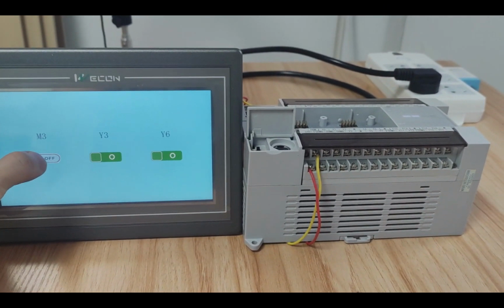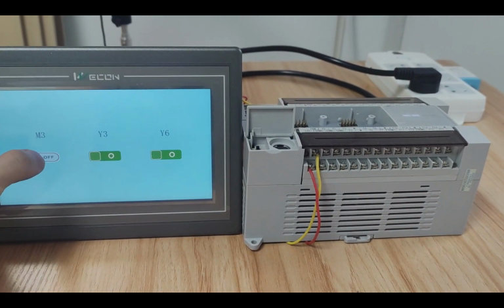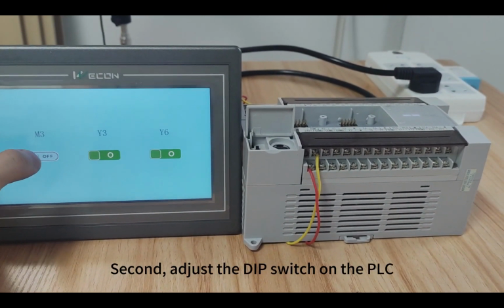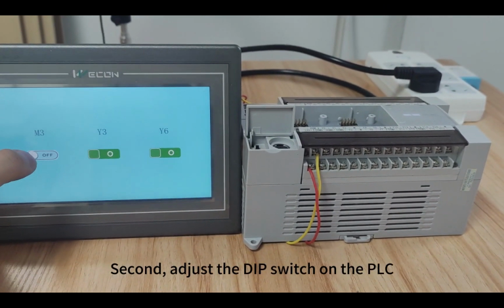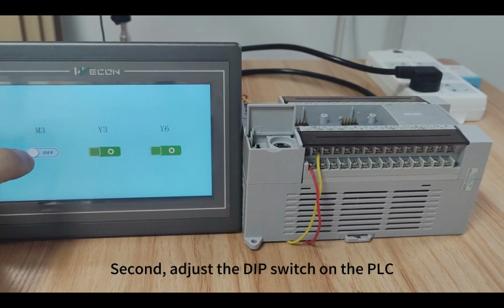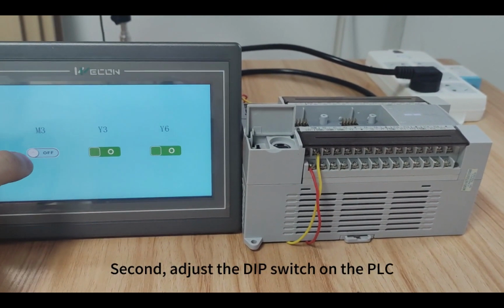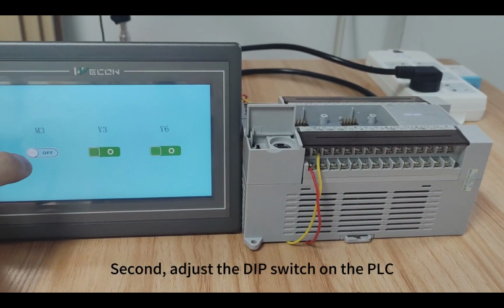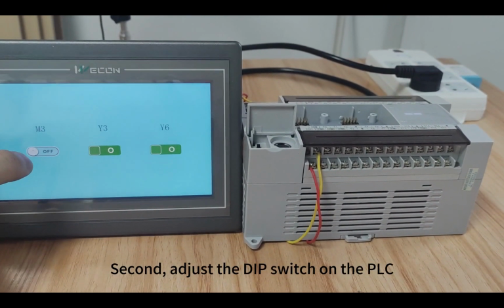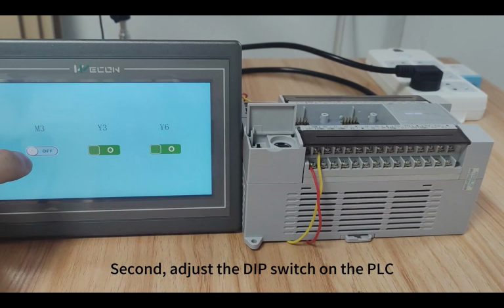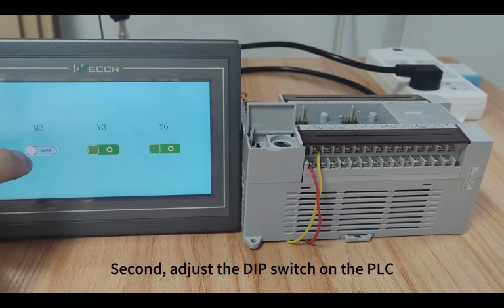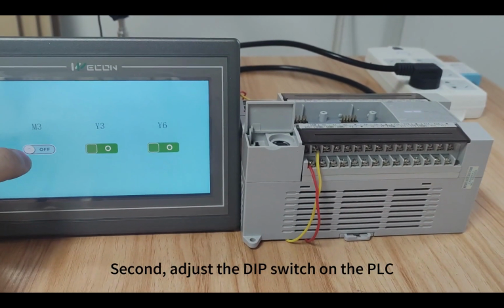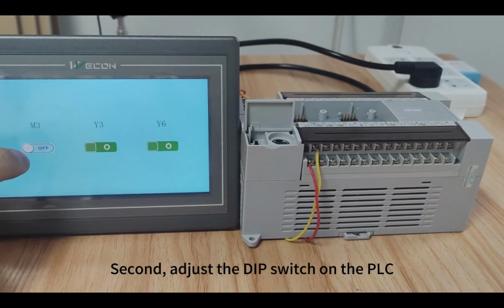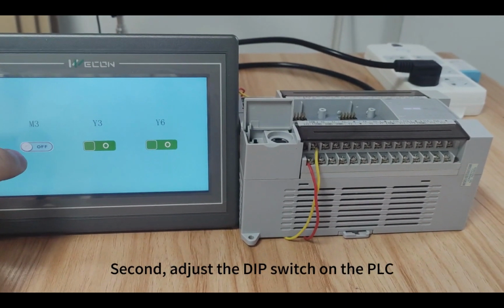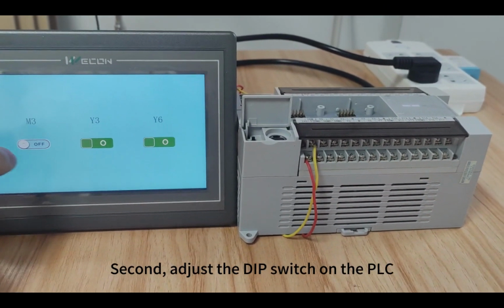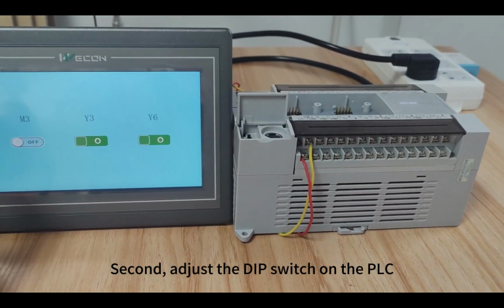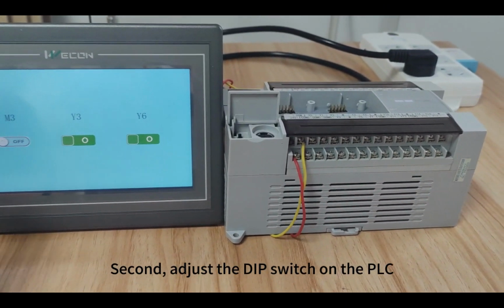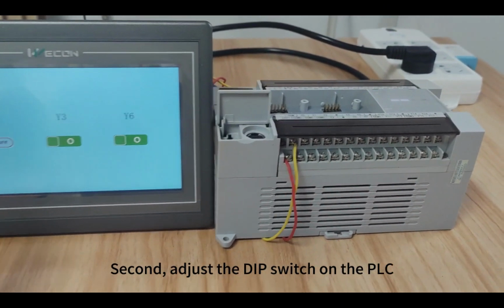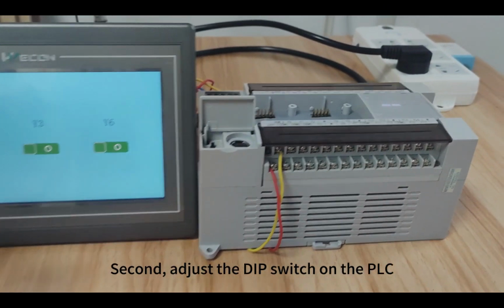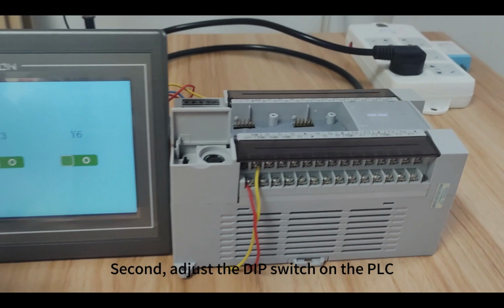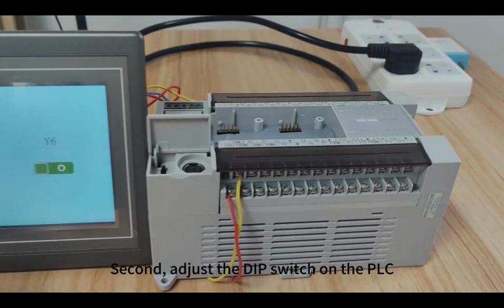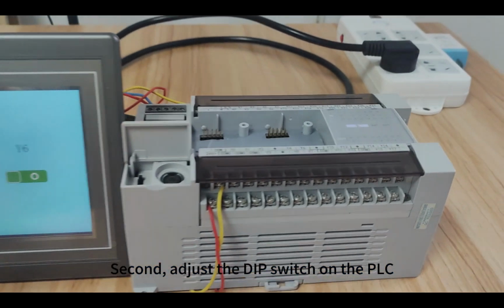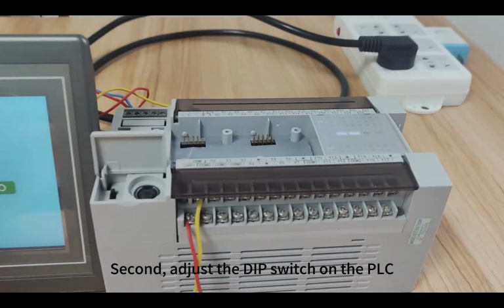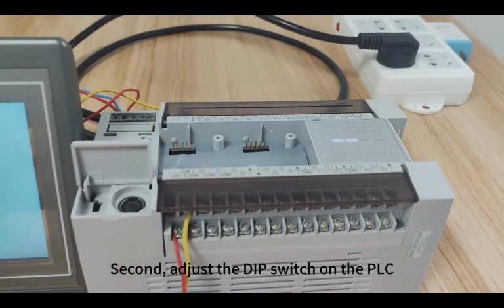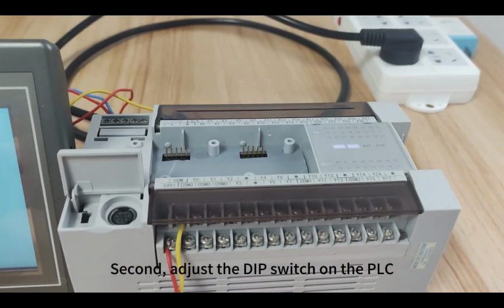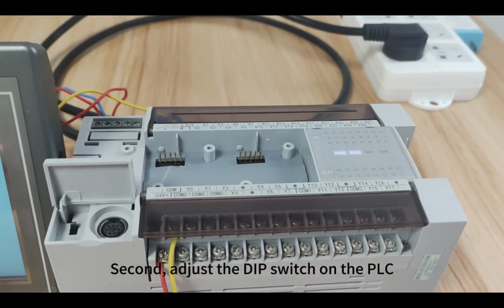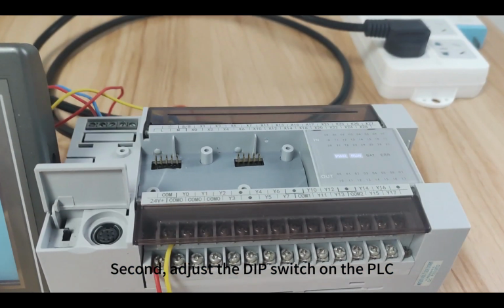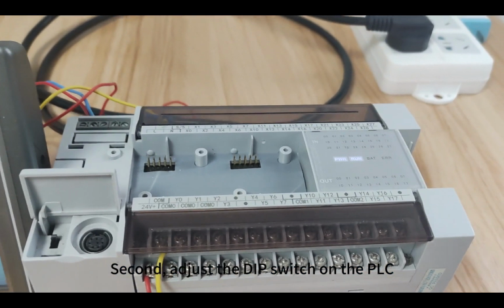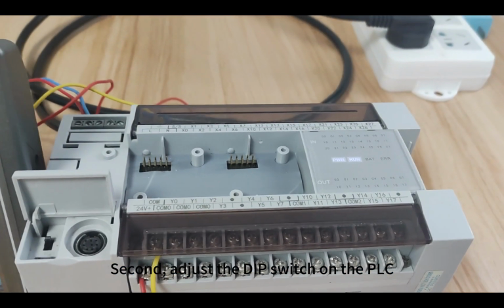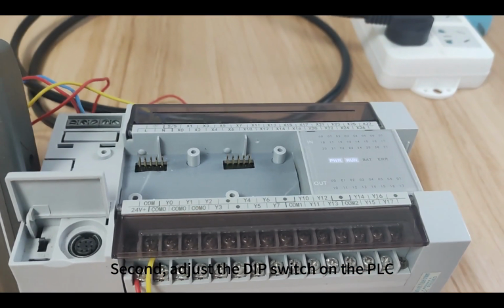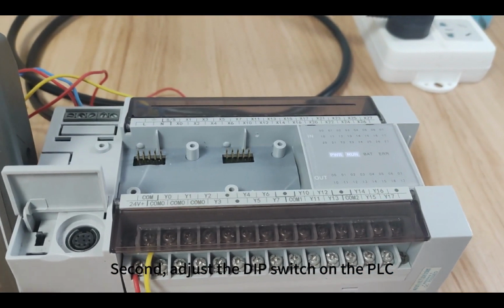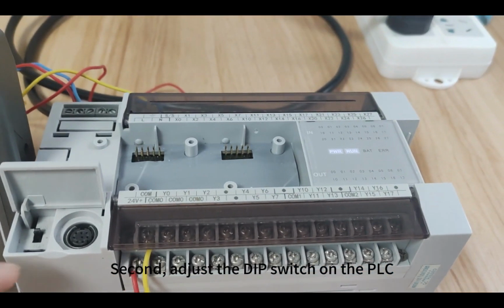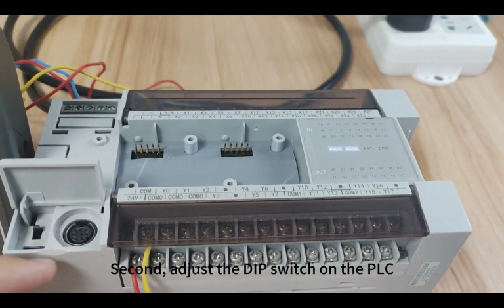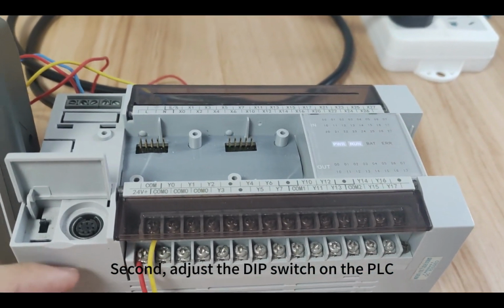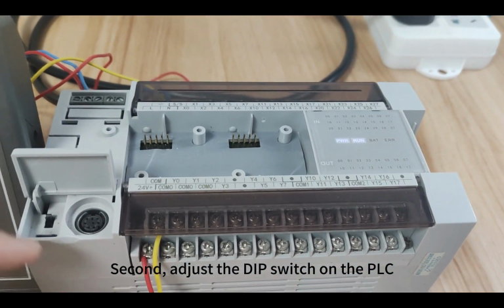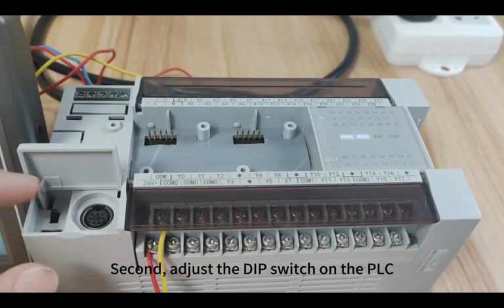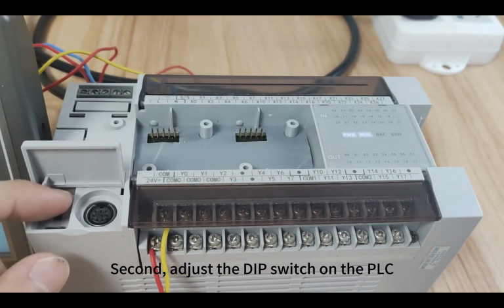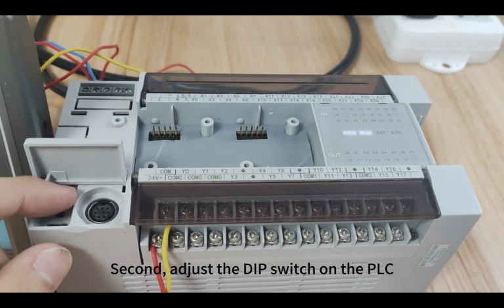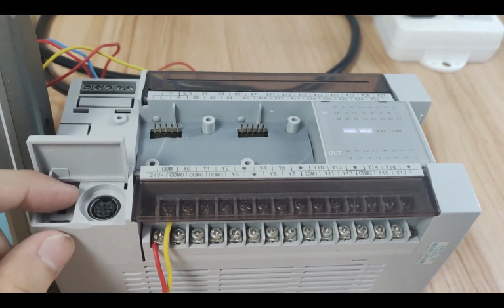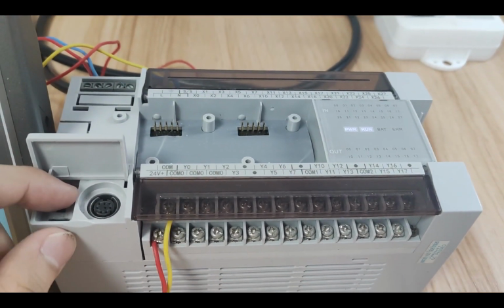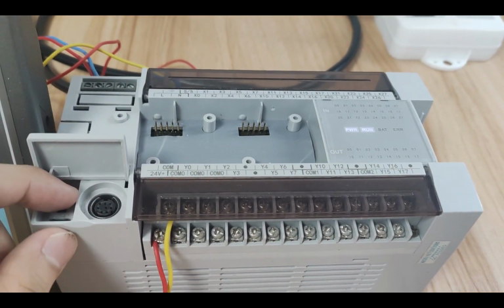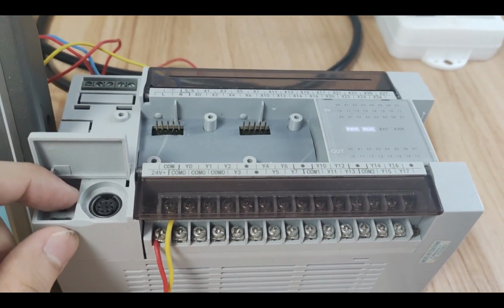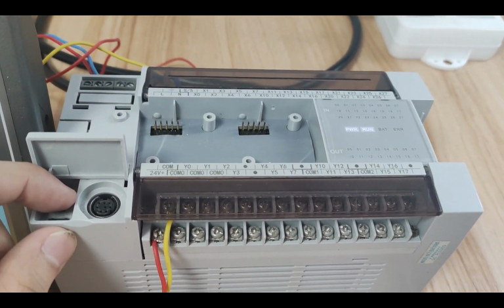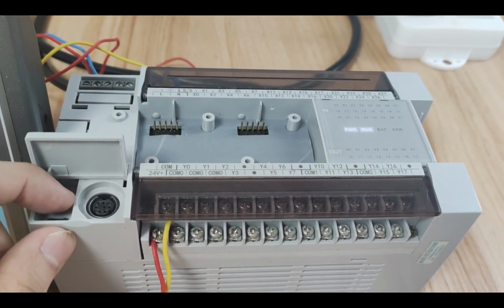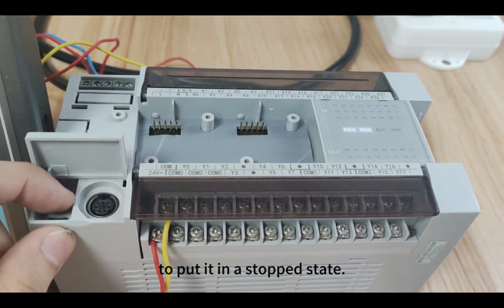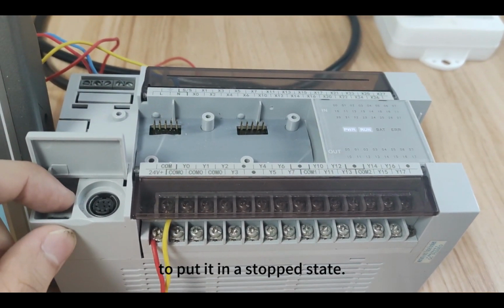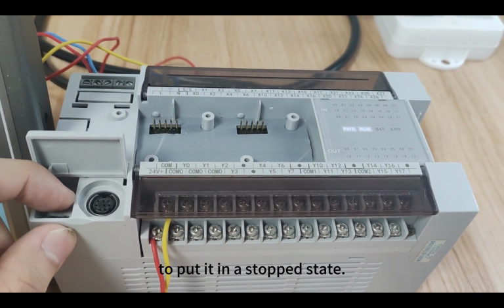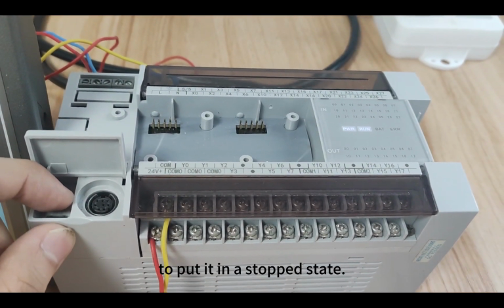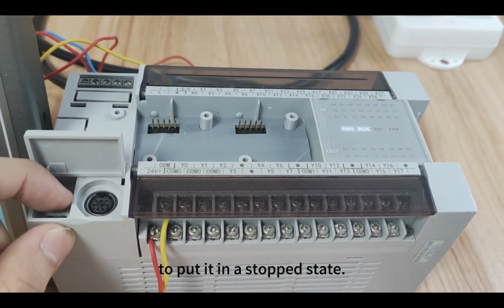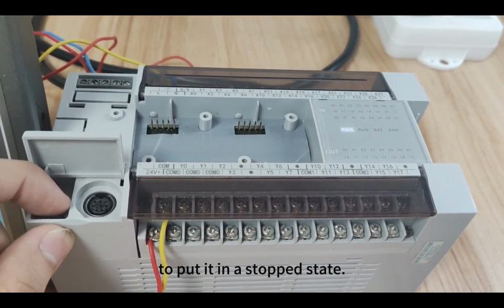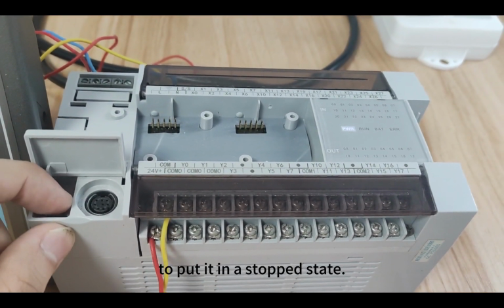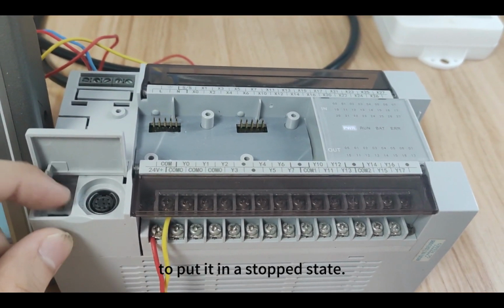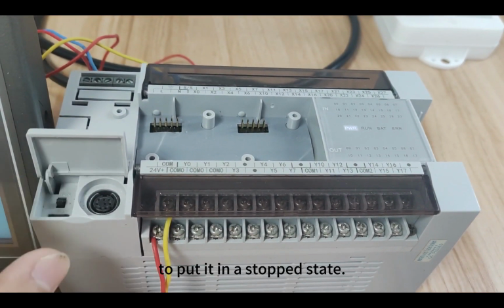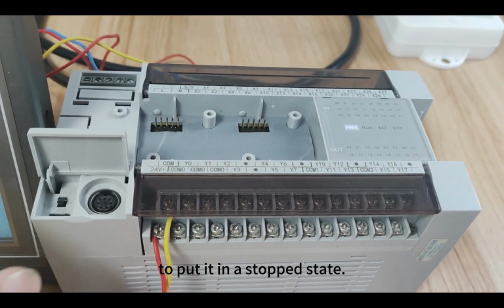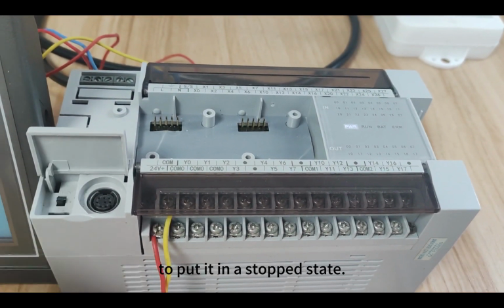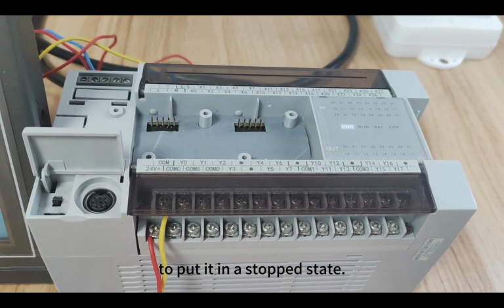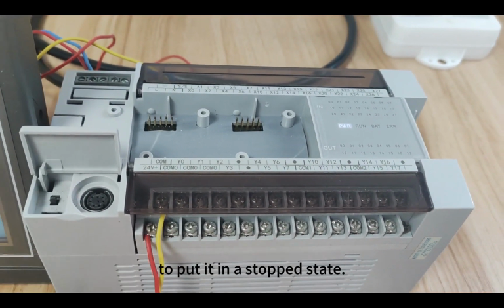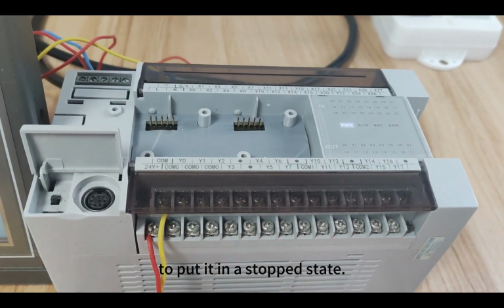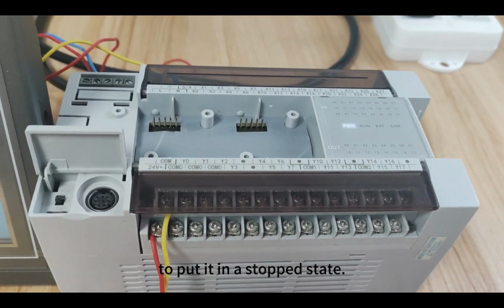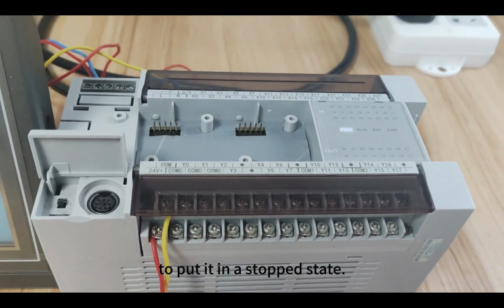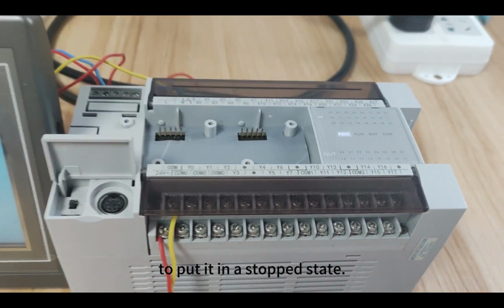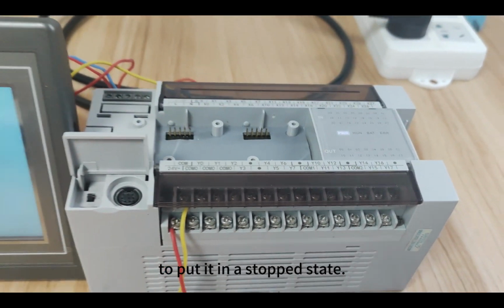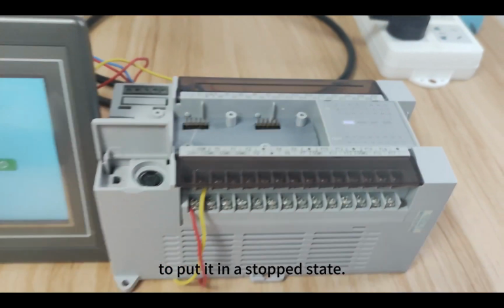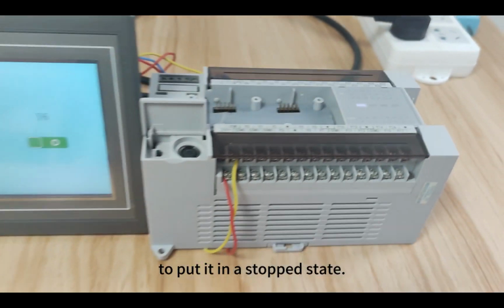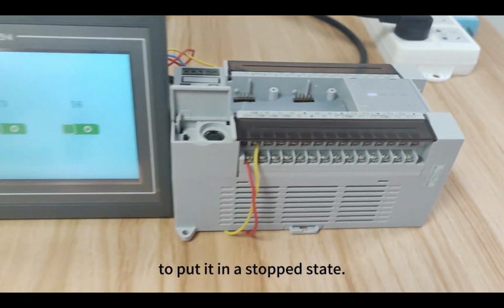Second, adjust the DIP switch on the PLC to put it in a stop state.